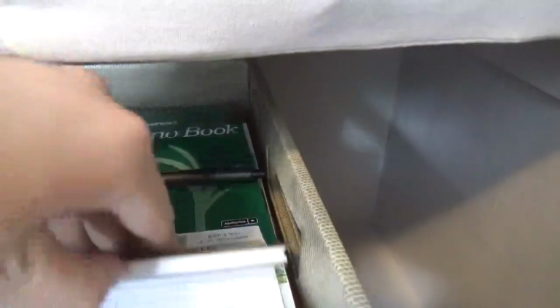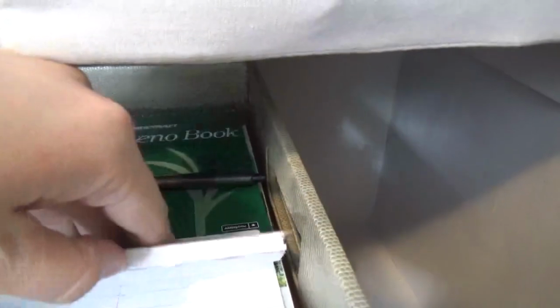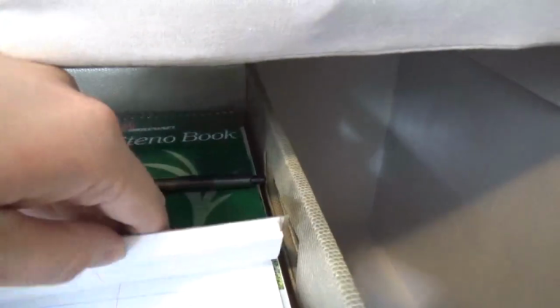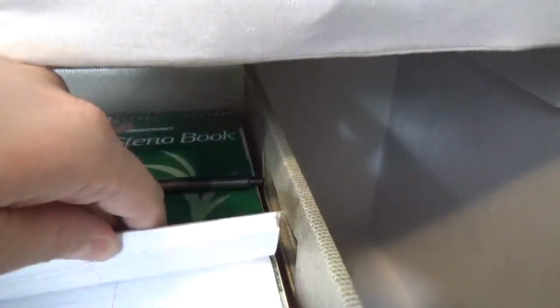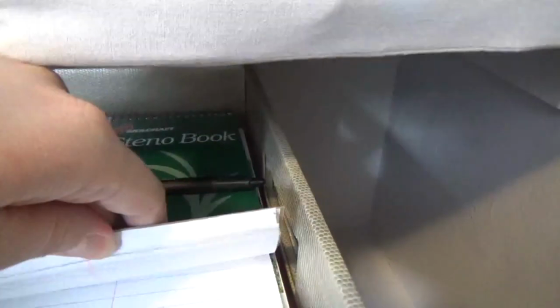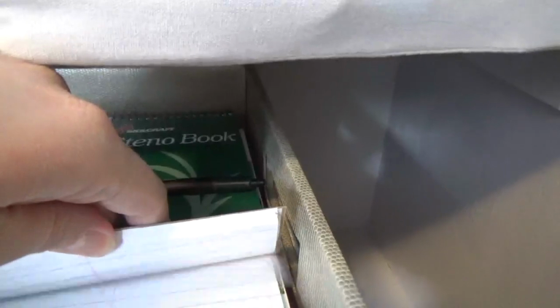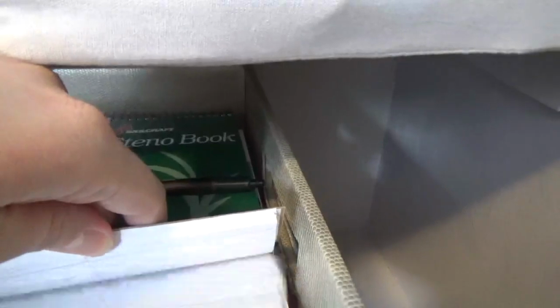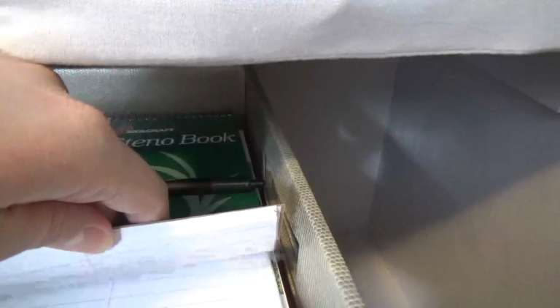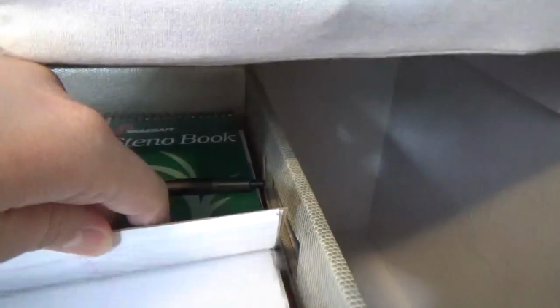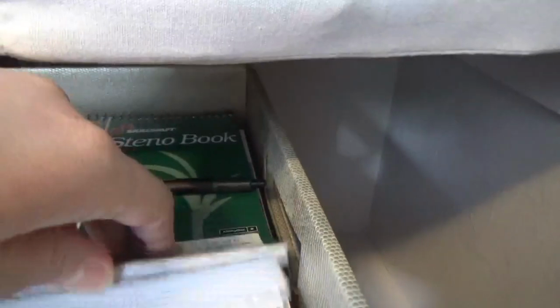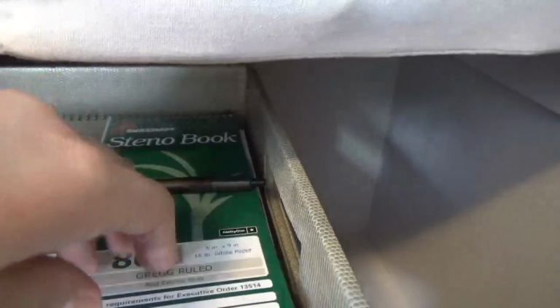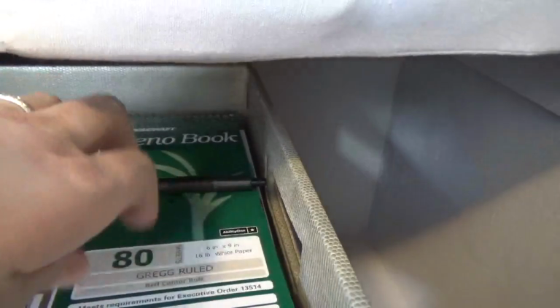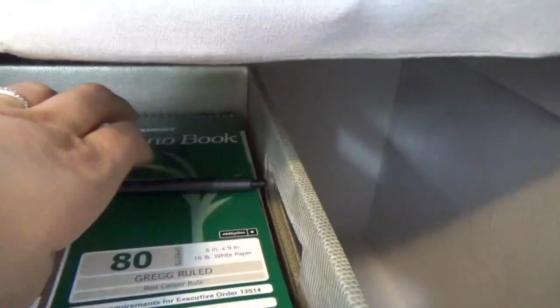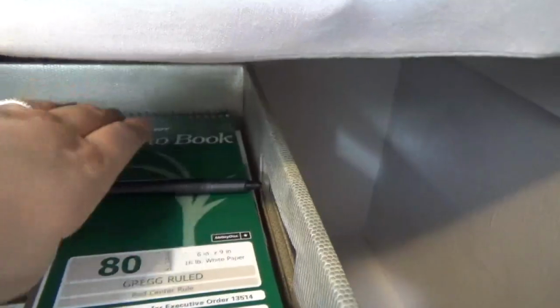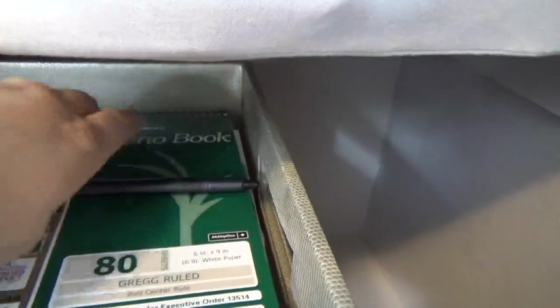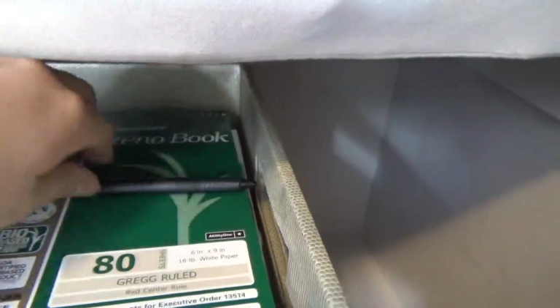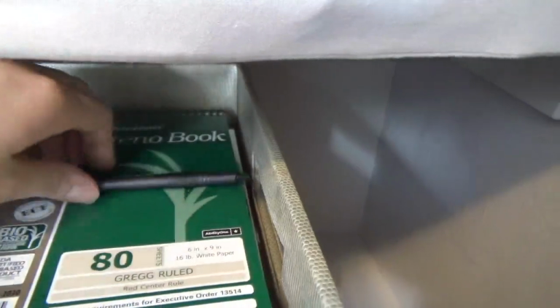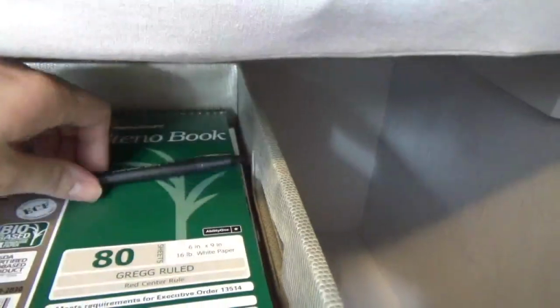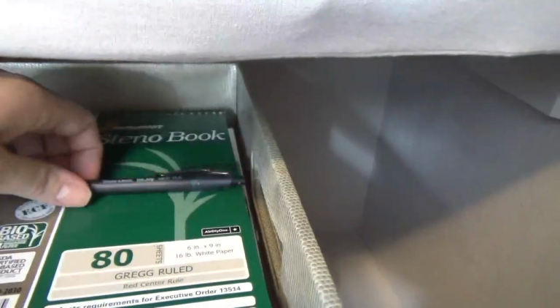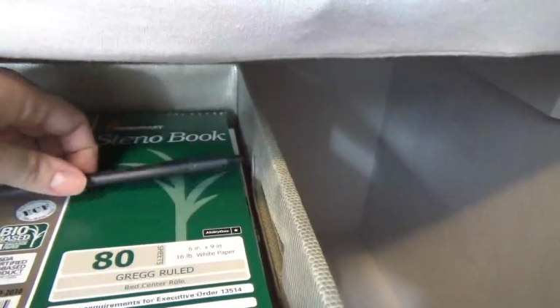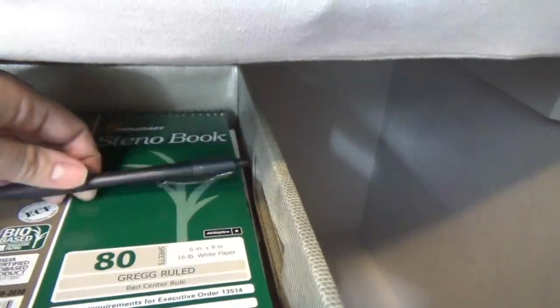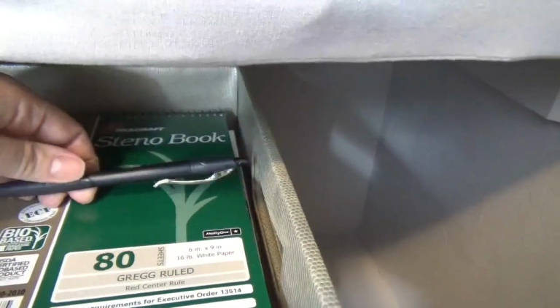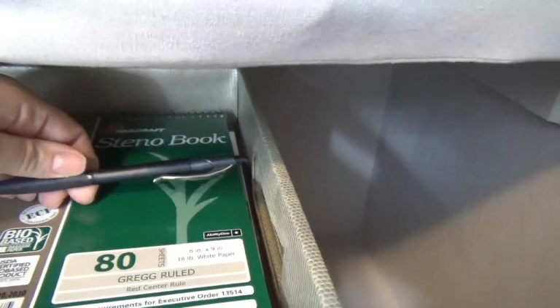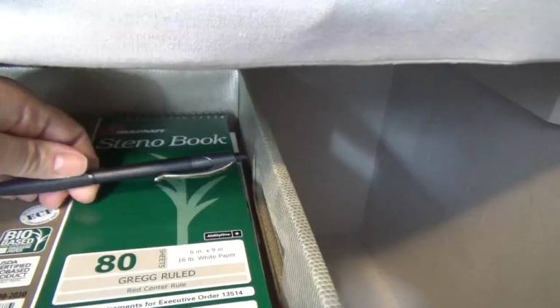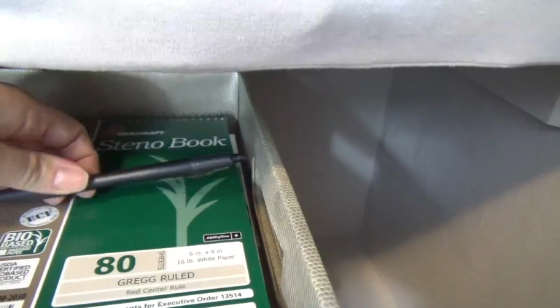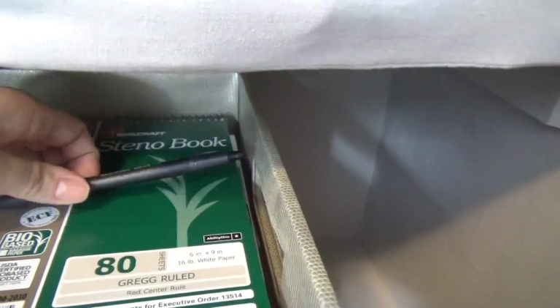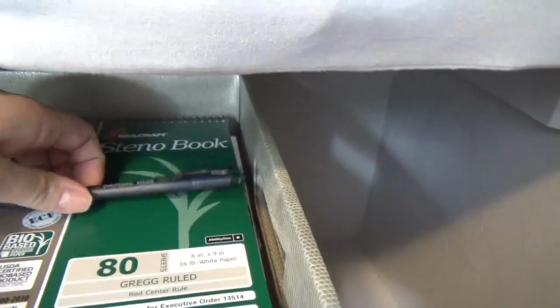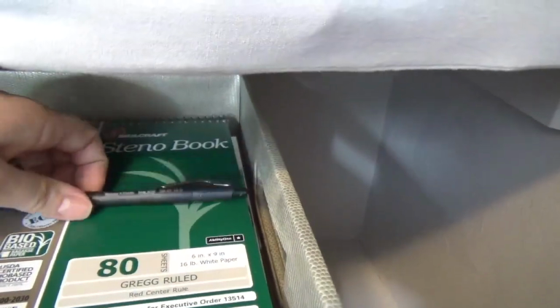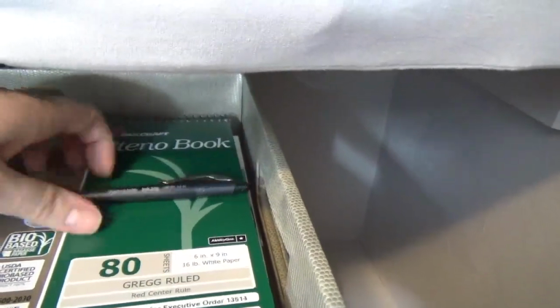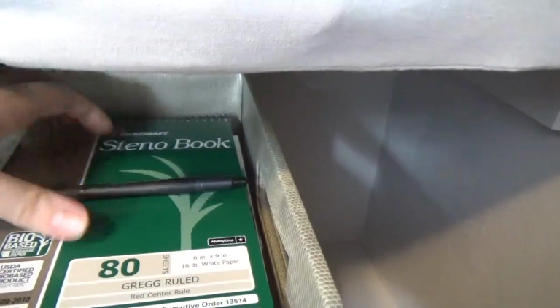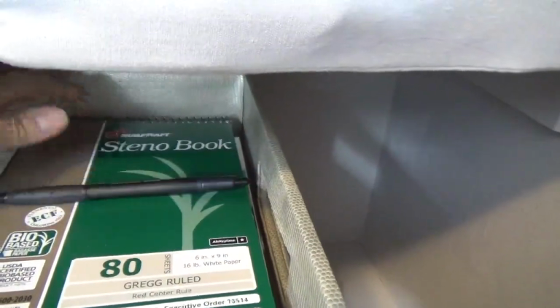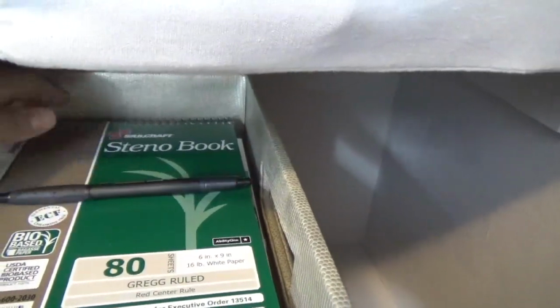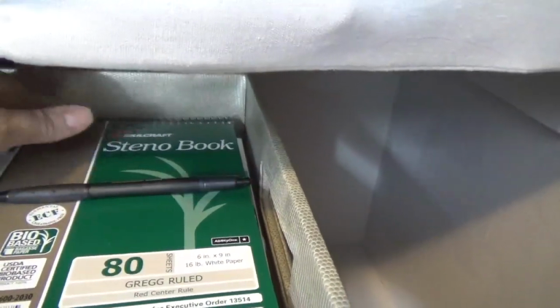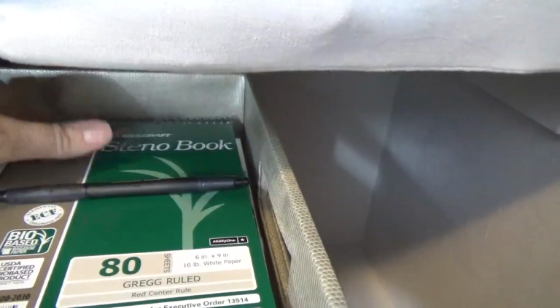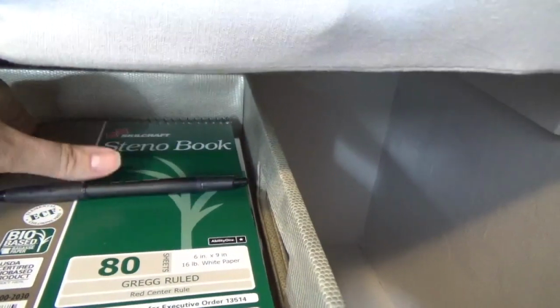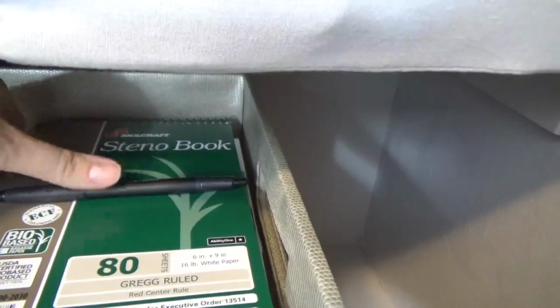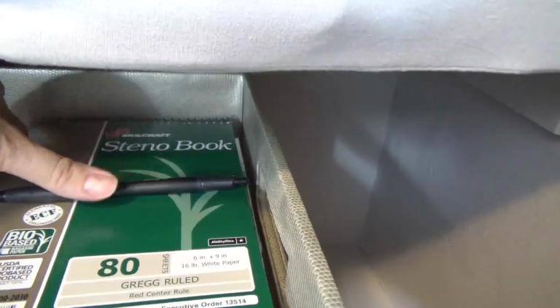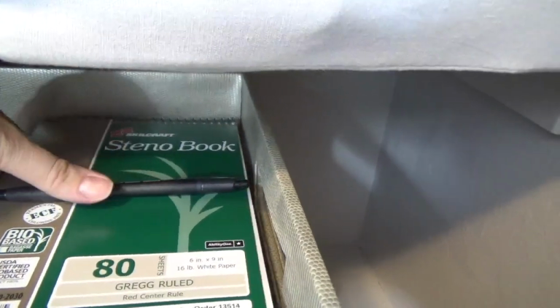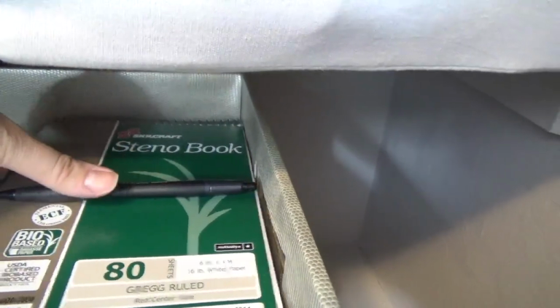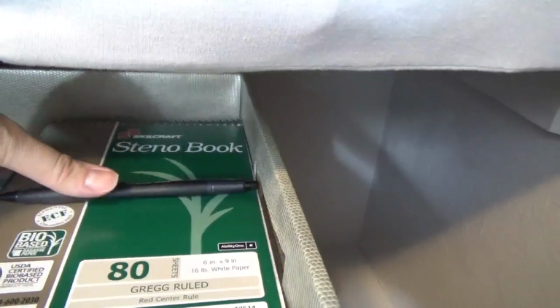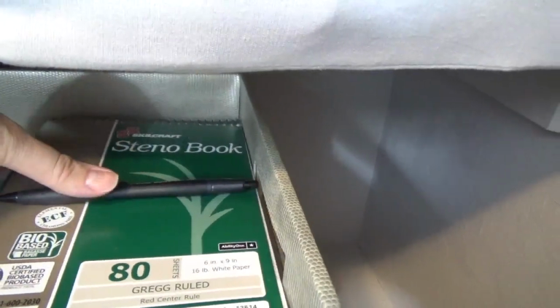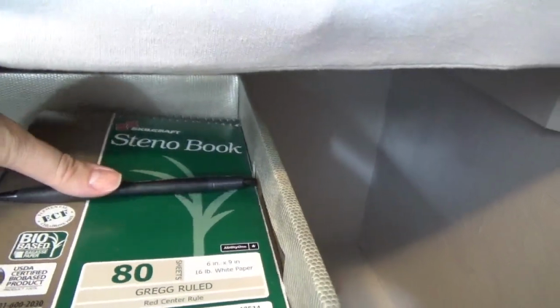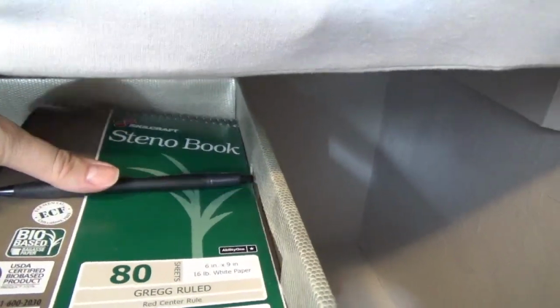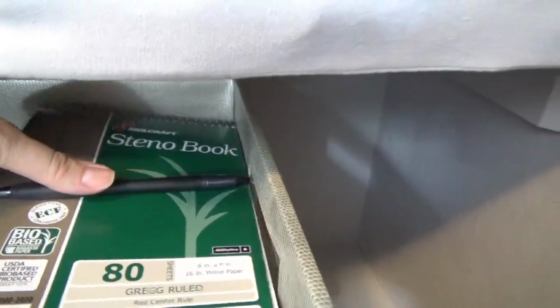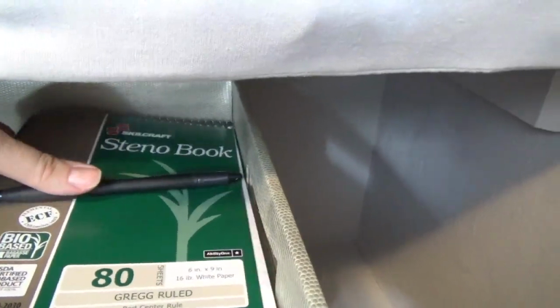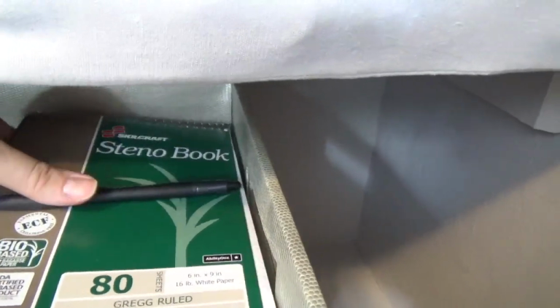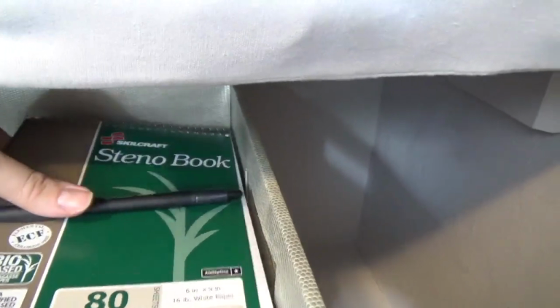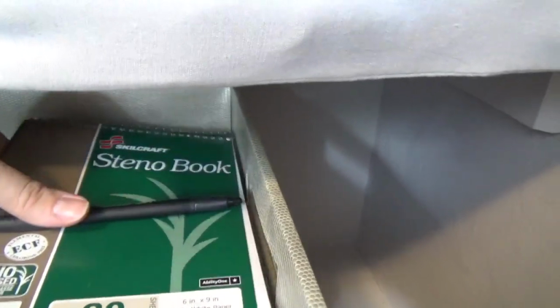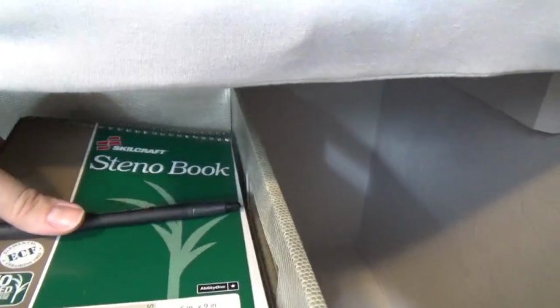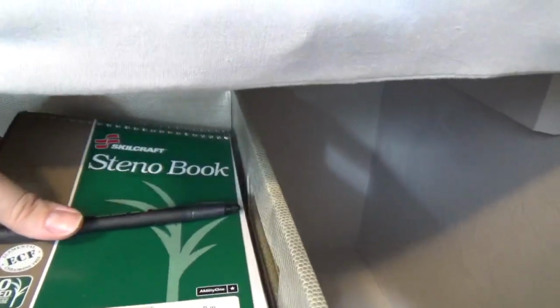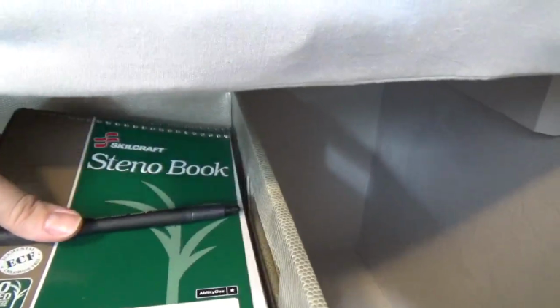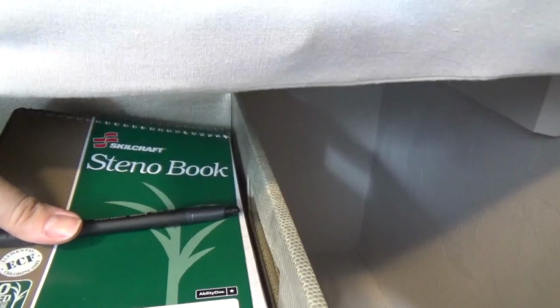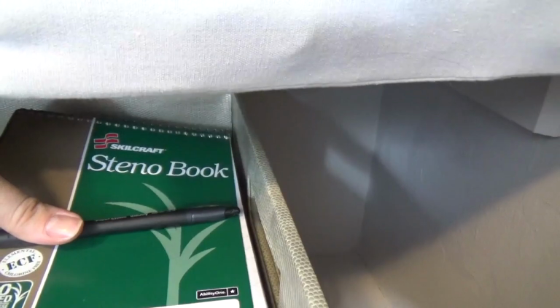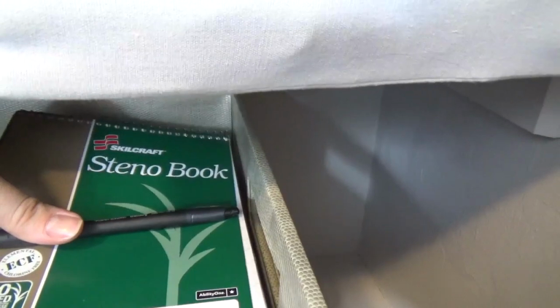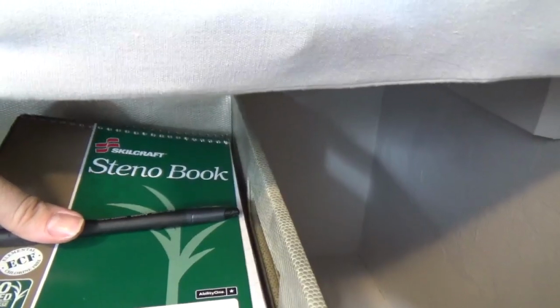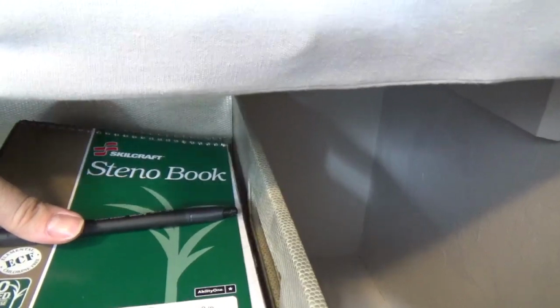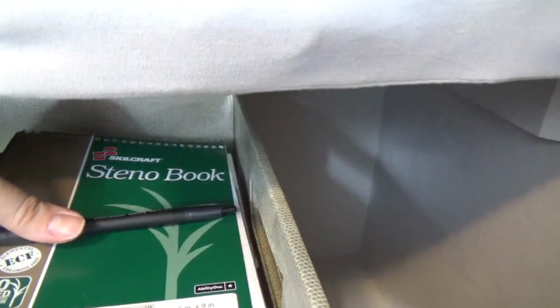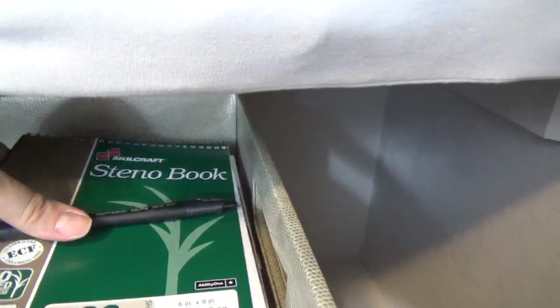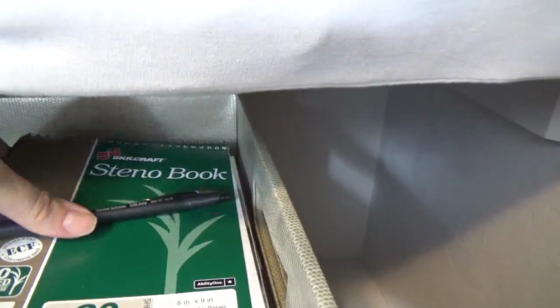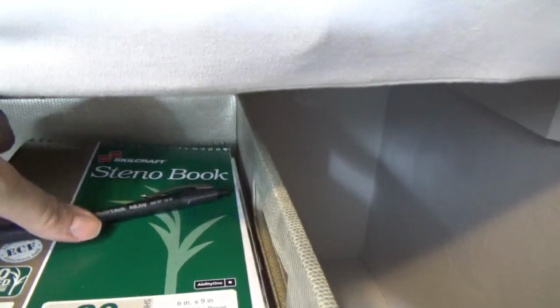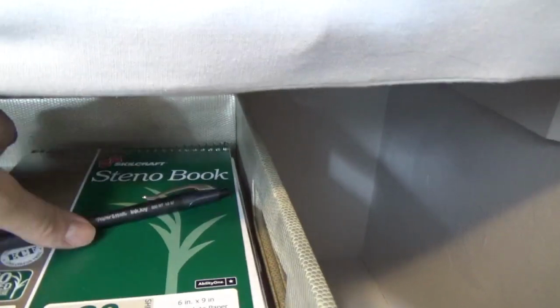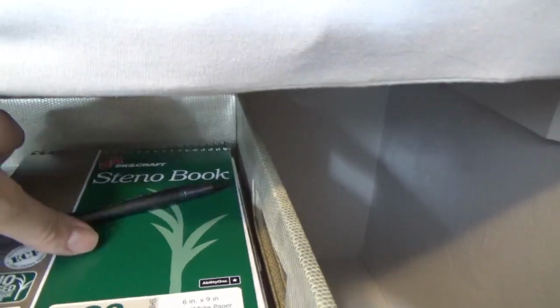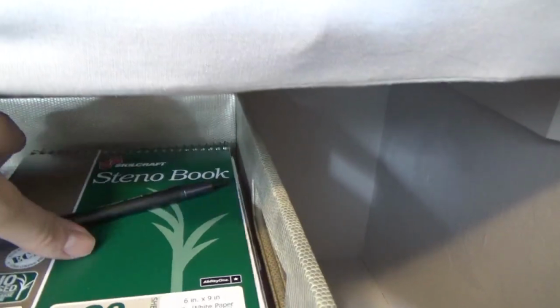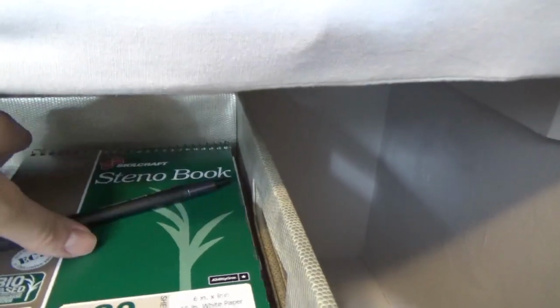I like to keep a steno pad and pen on hand just to record temperatures and times that medications were given.